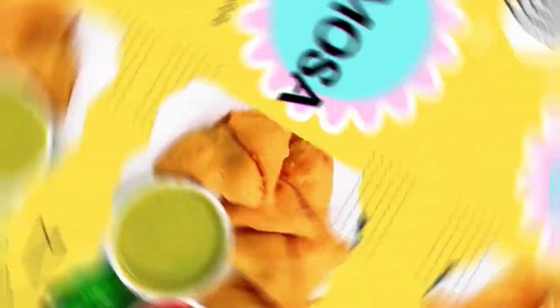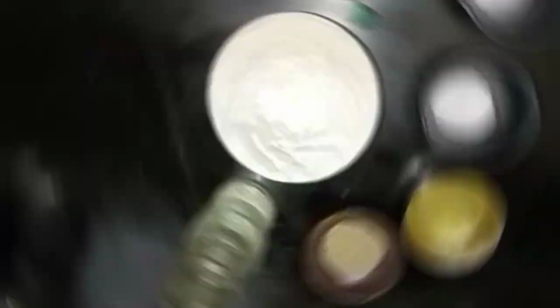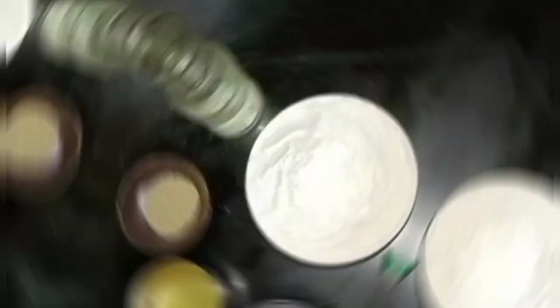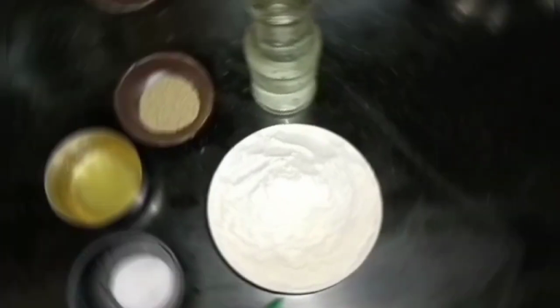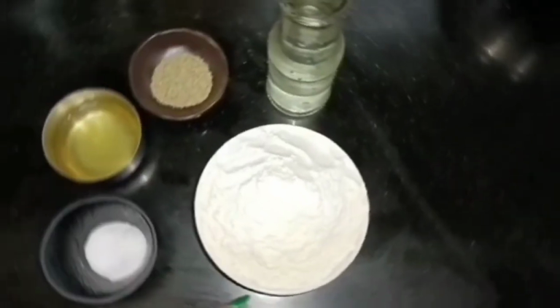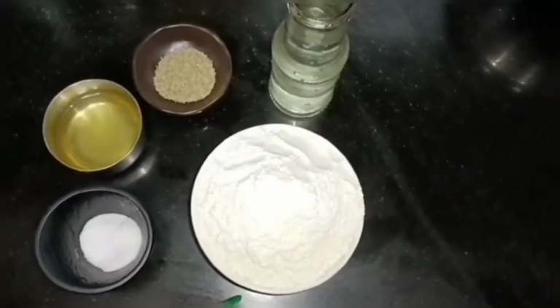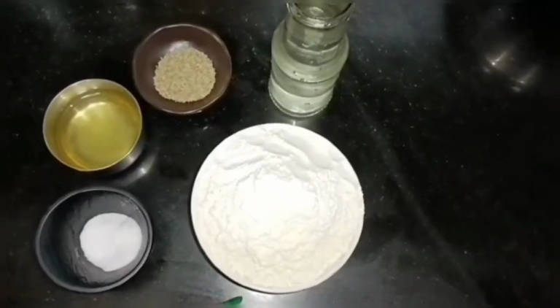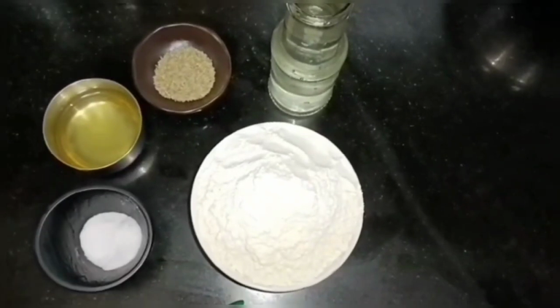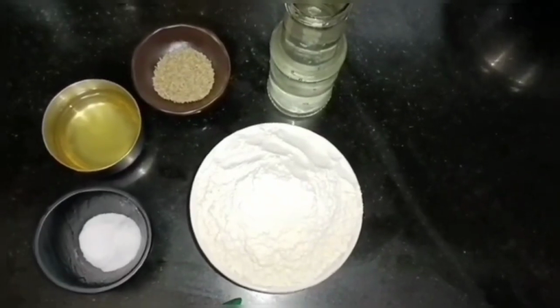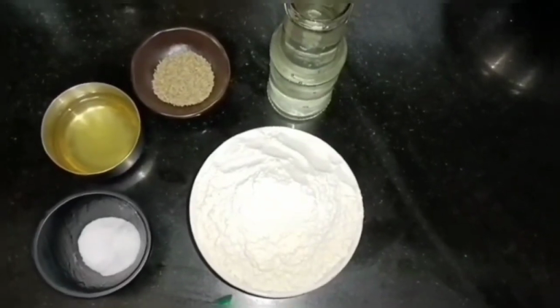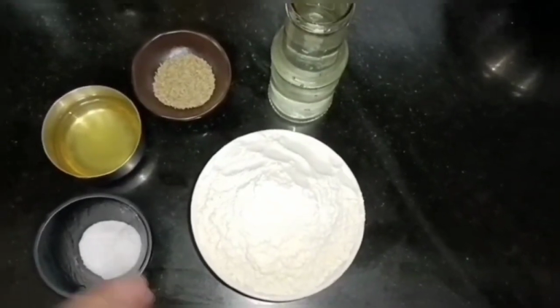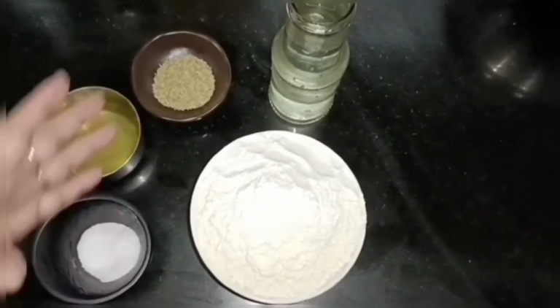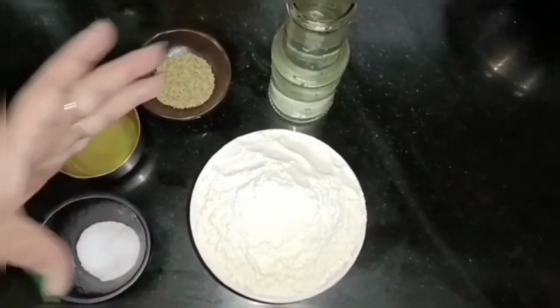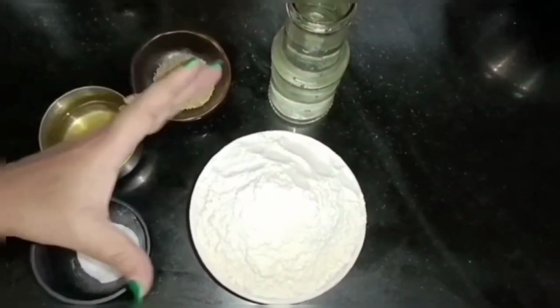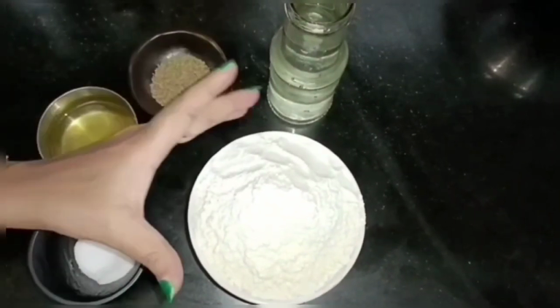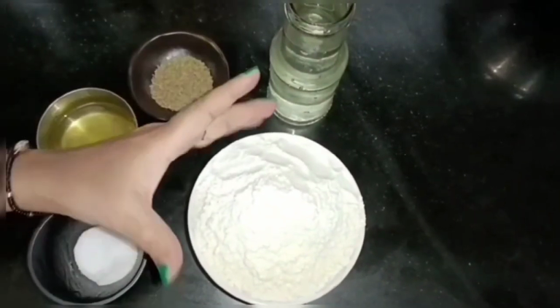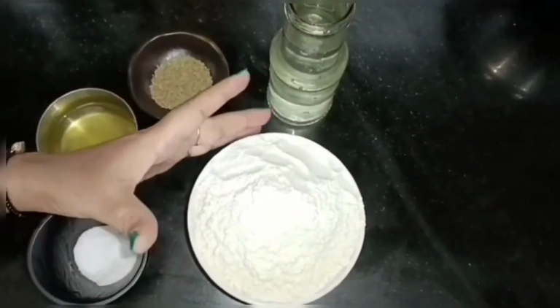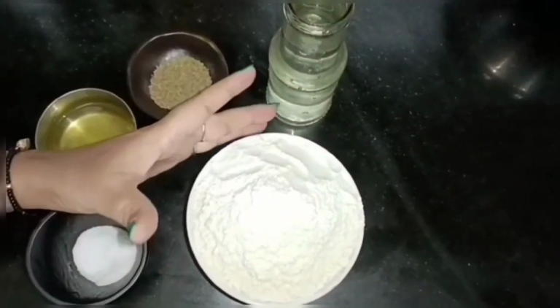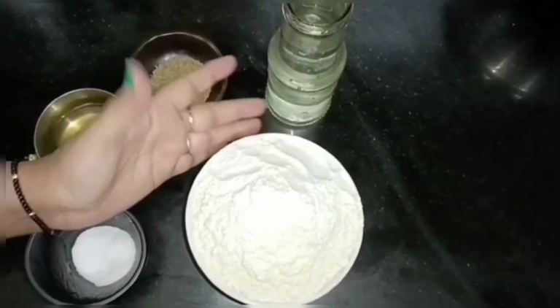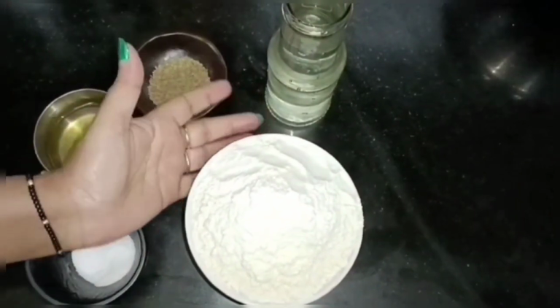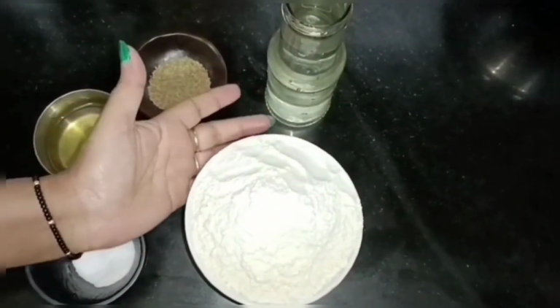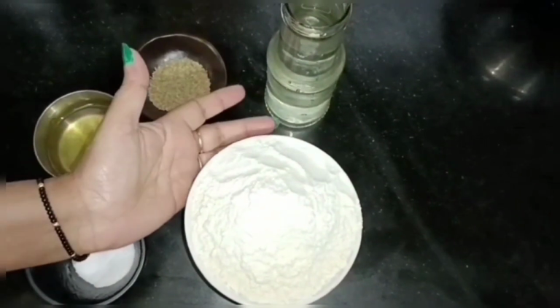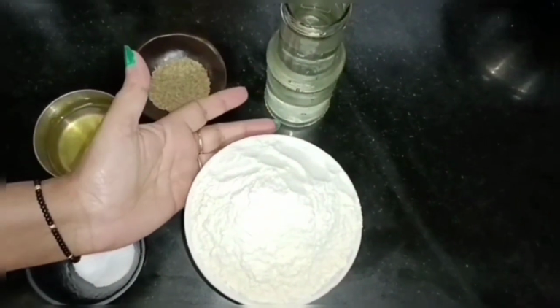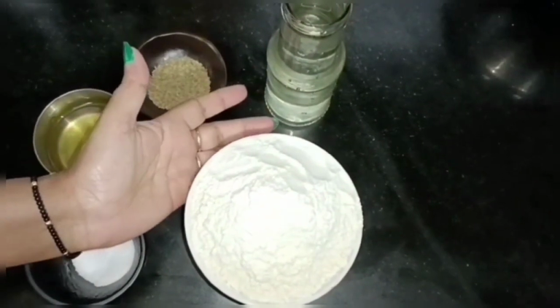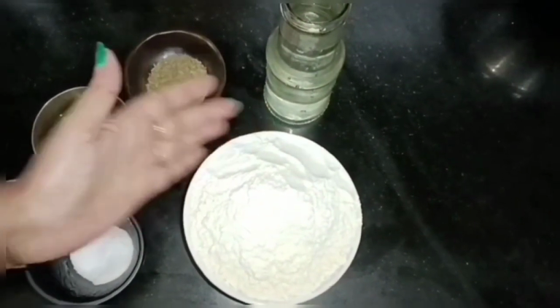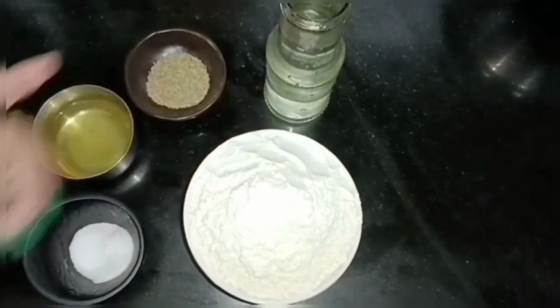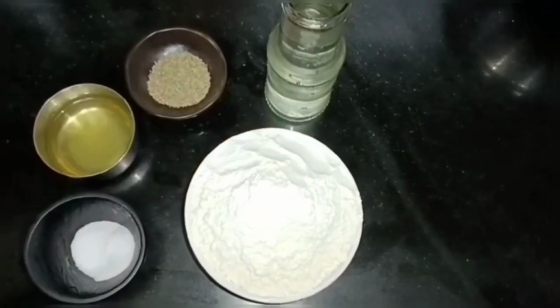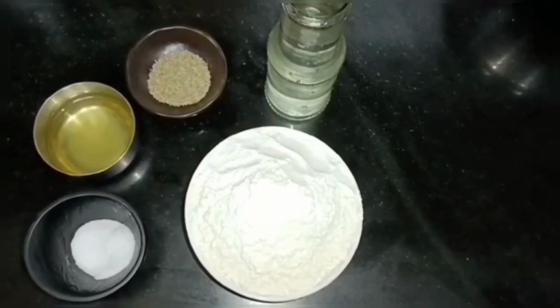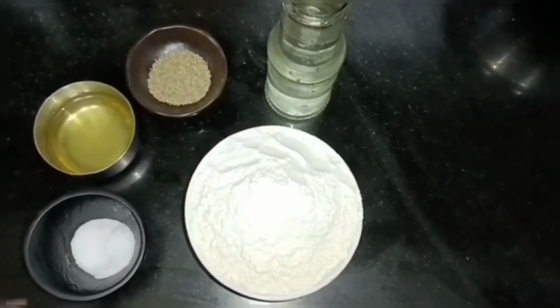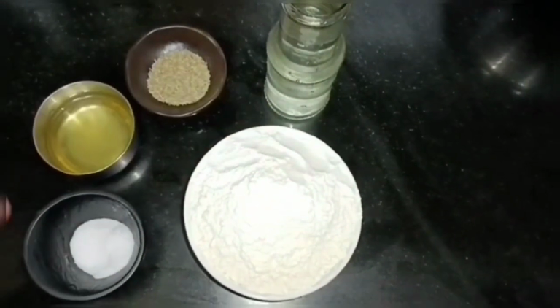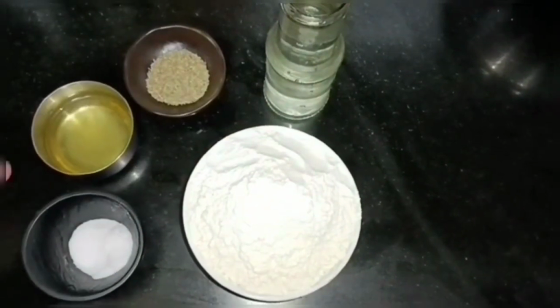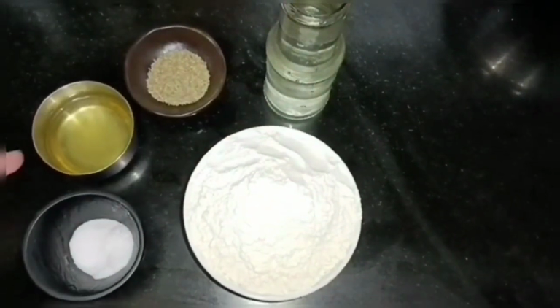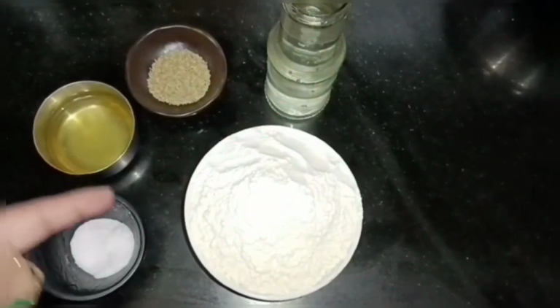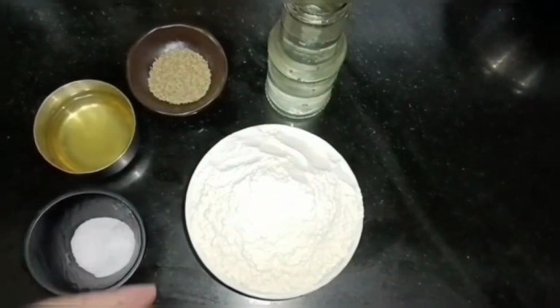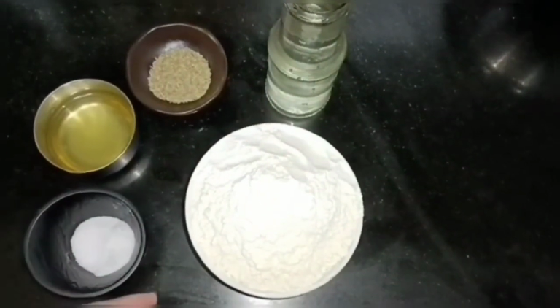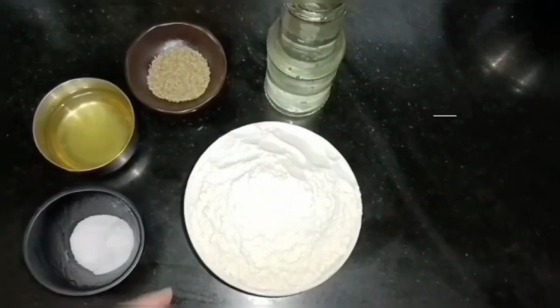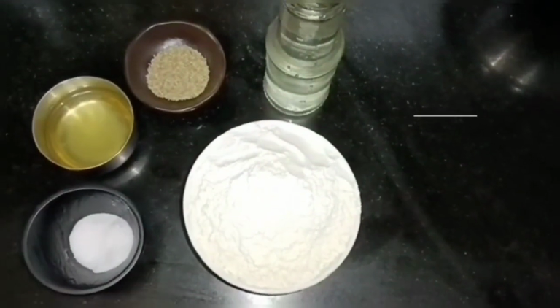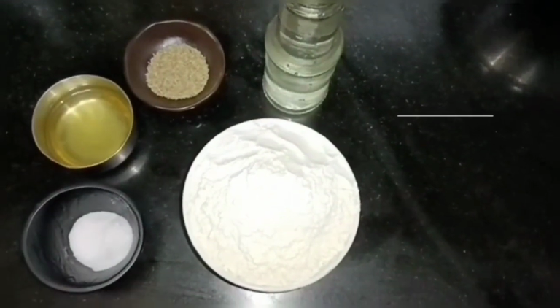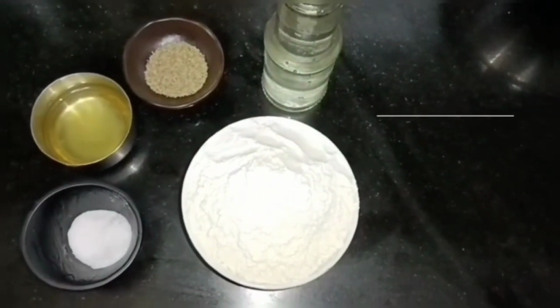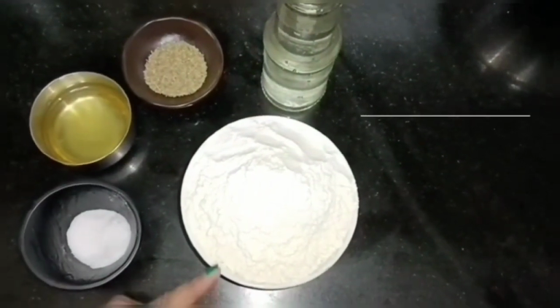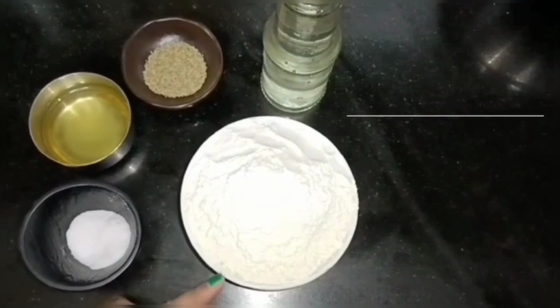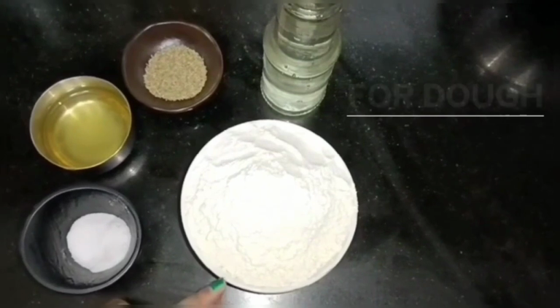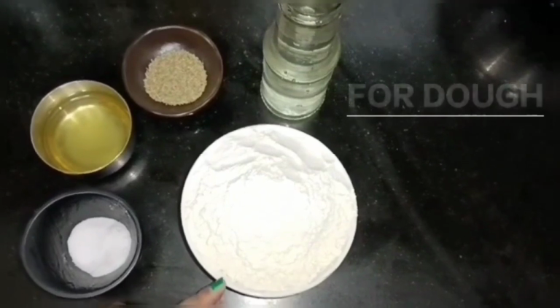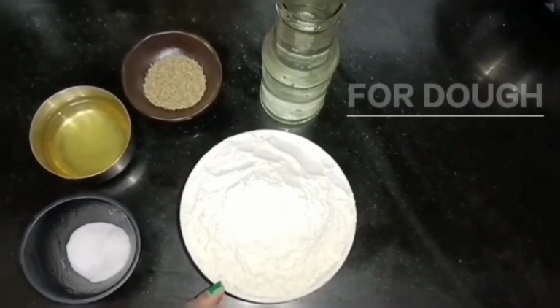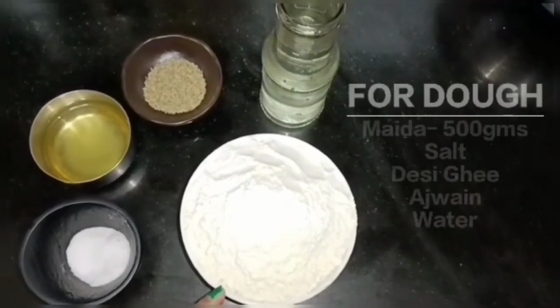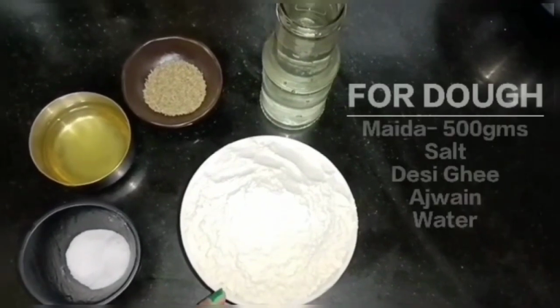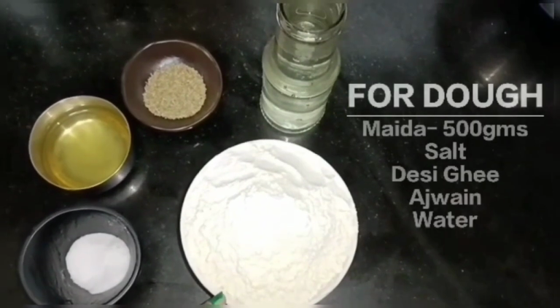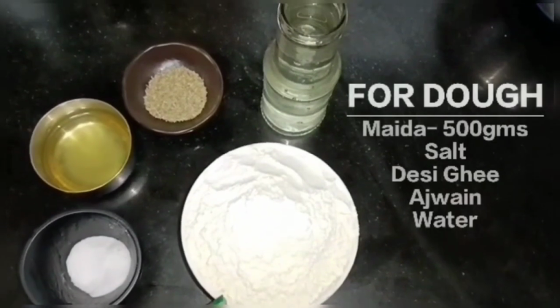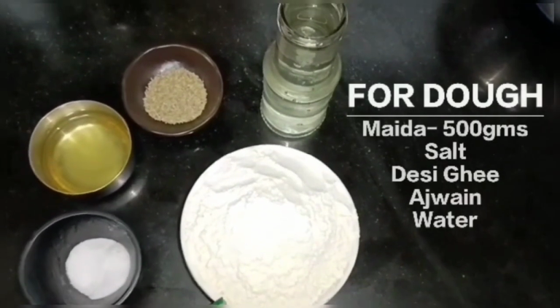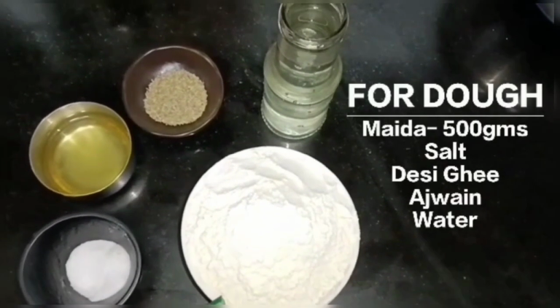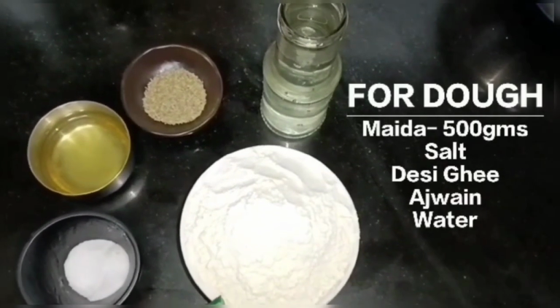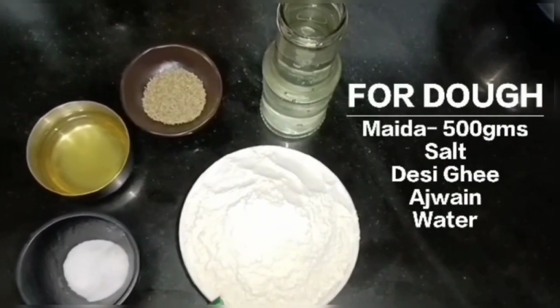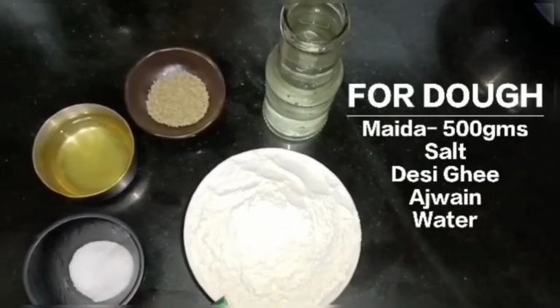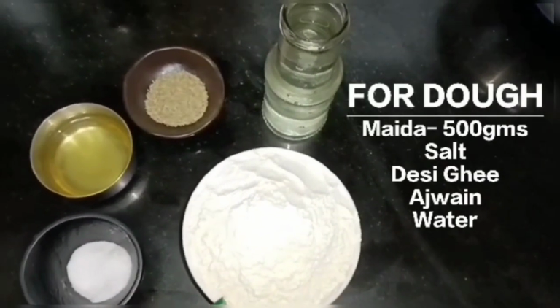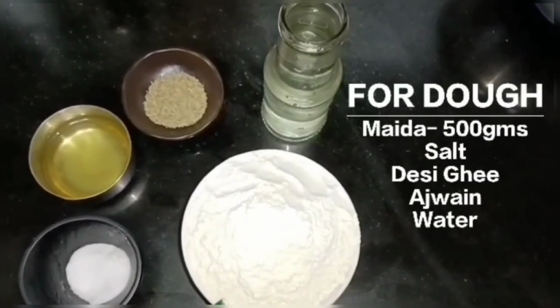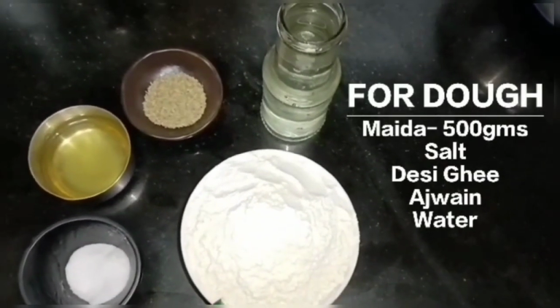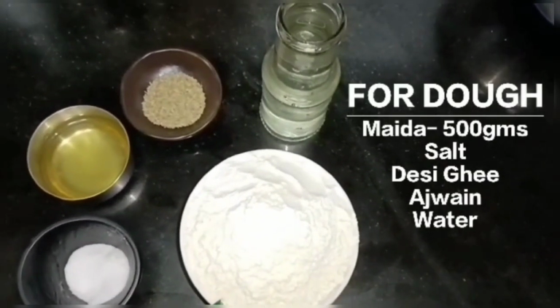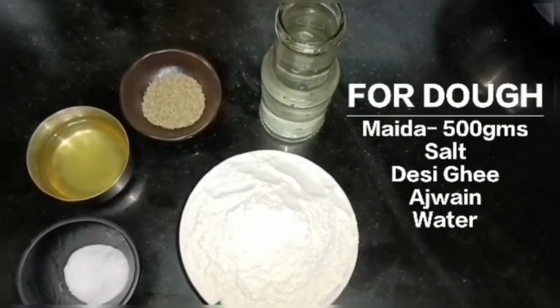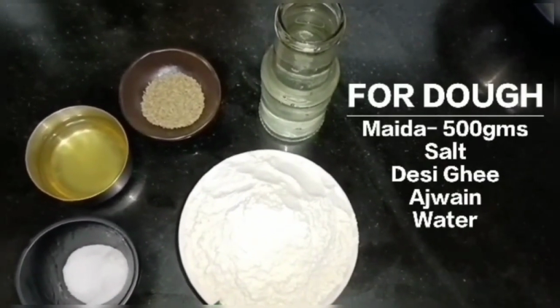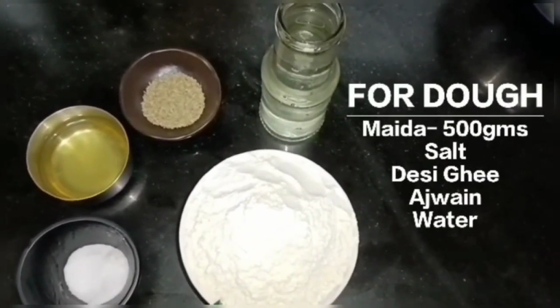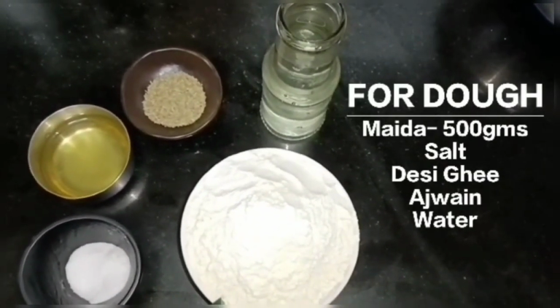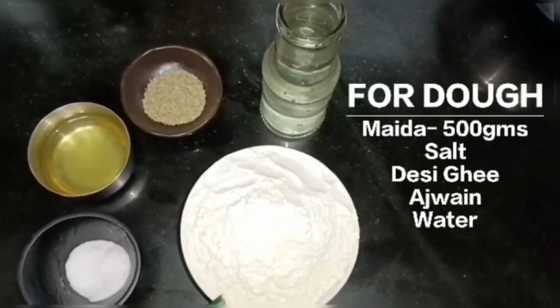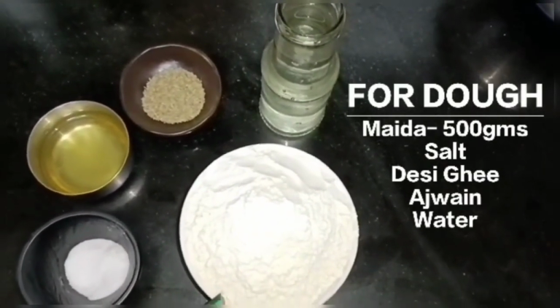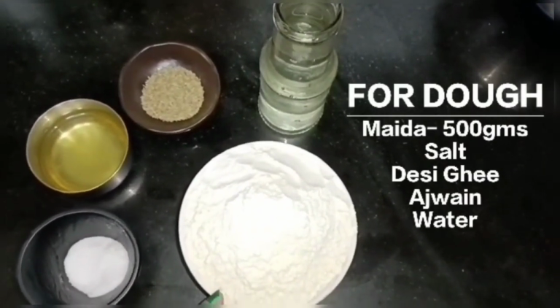We are going to make this process first. Let us know how to make this process. For this, I have made this process. This is about 50 grams of maida.